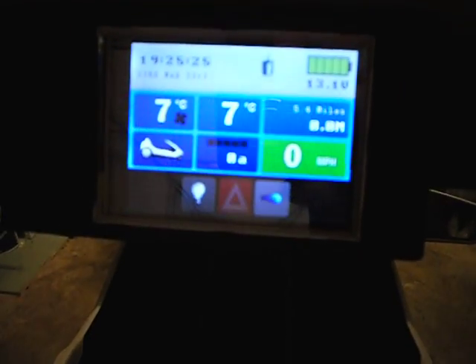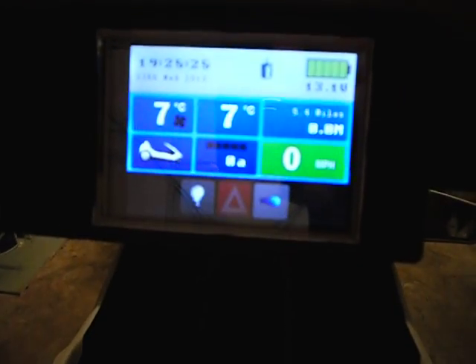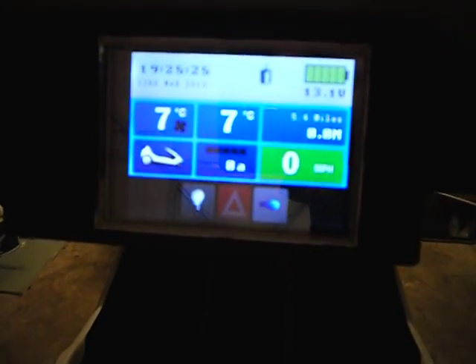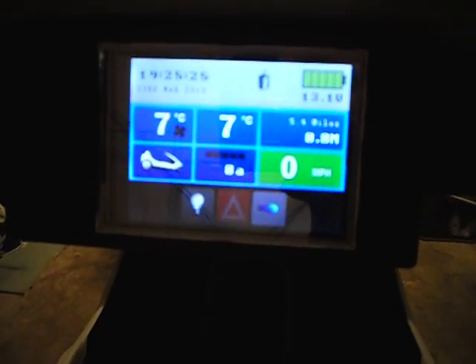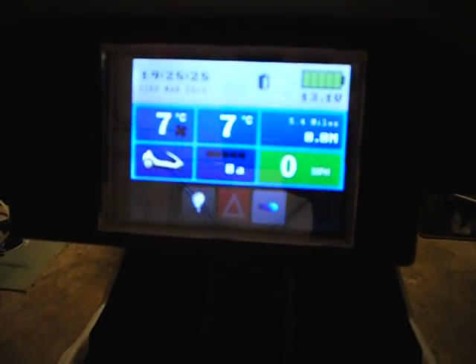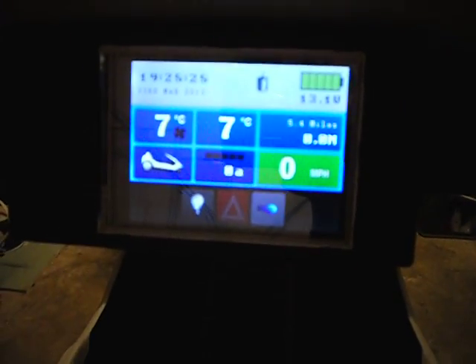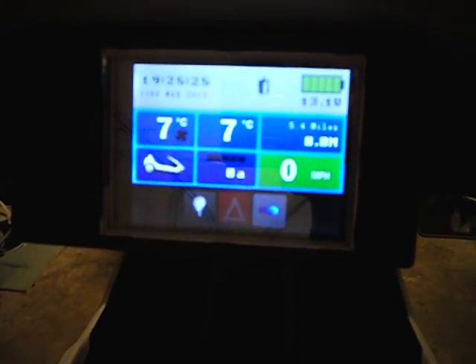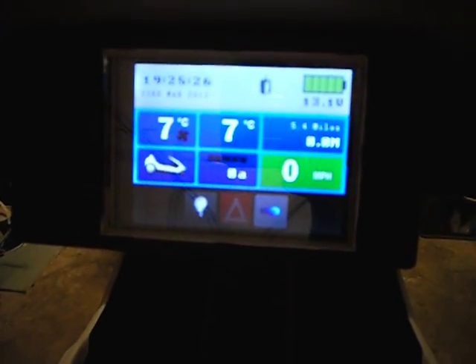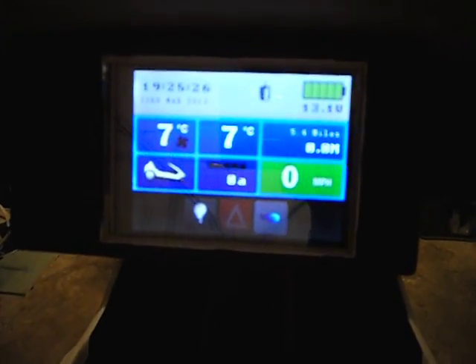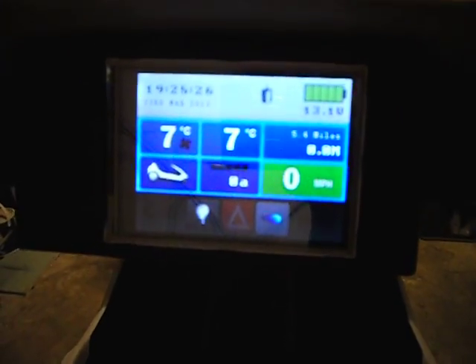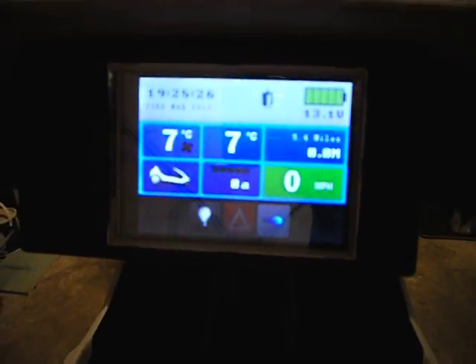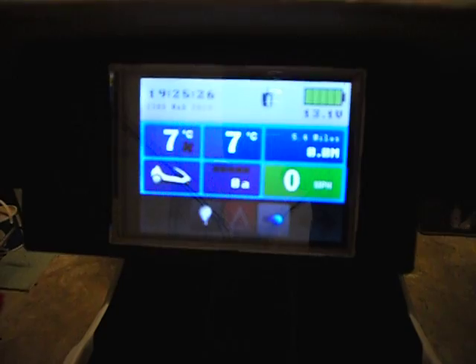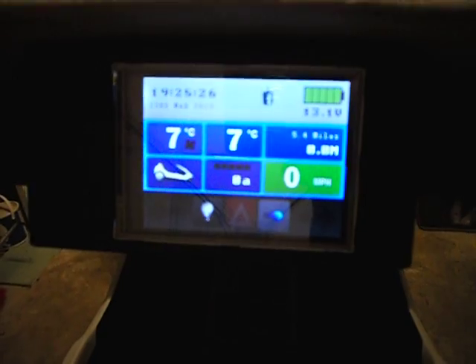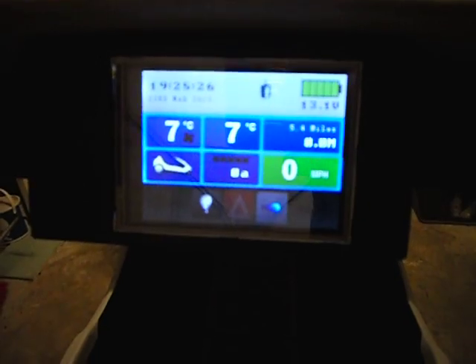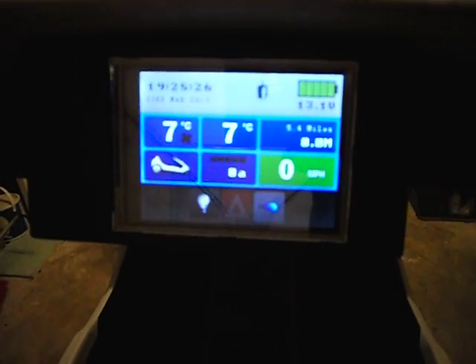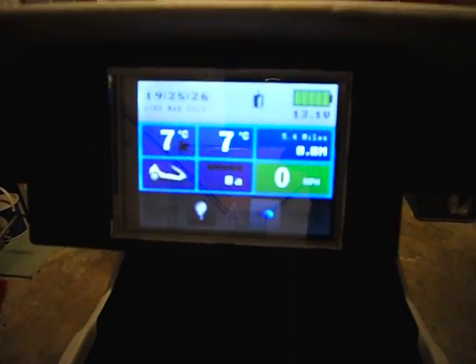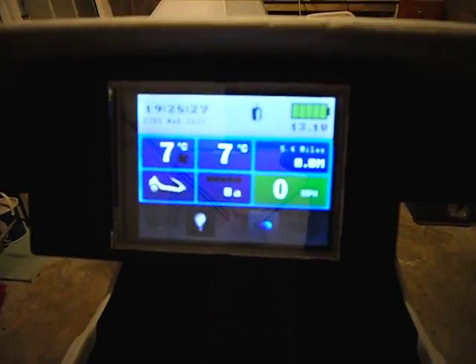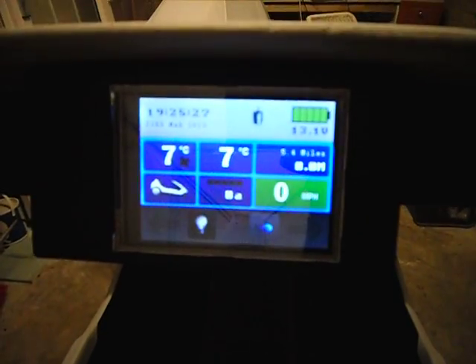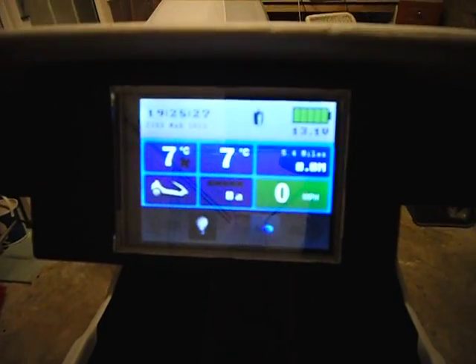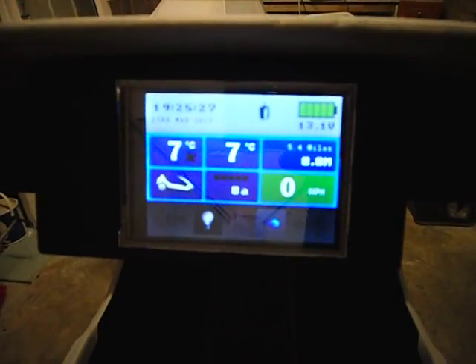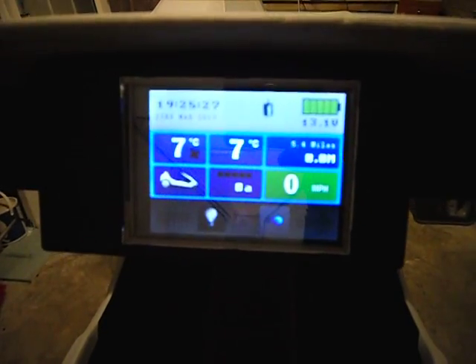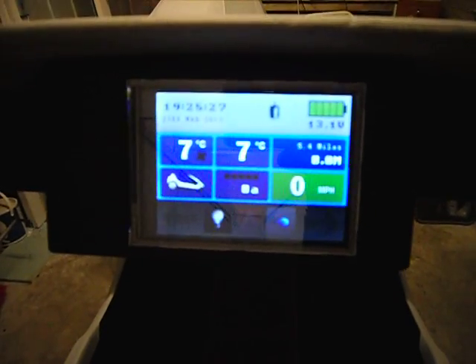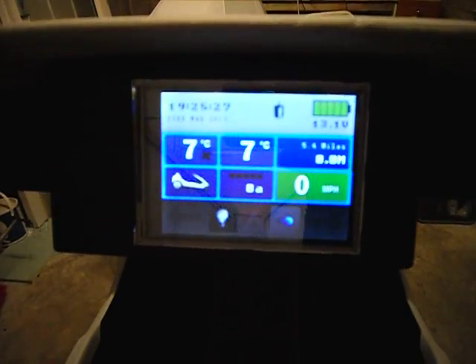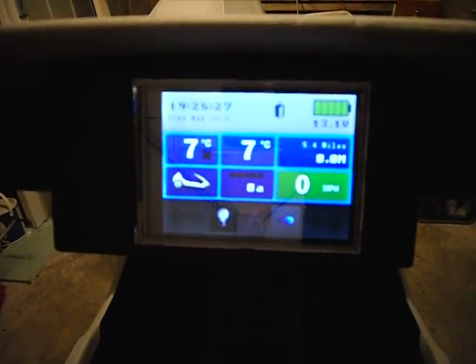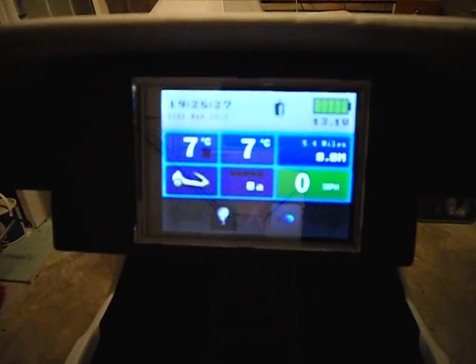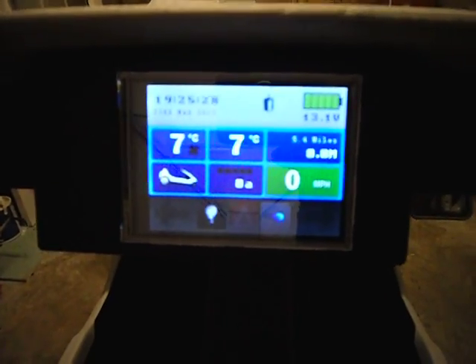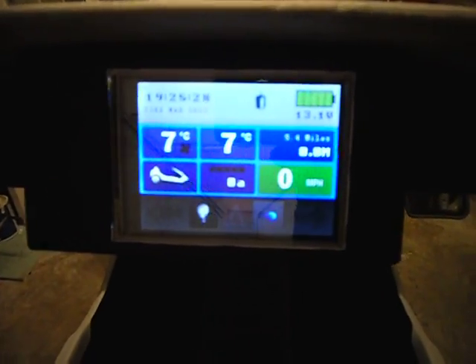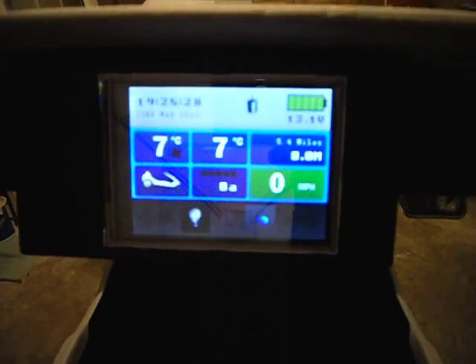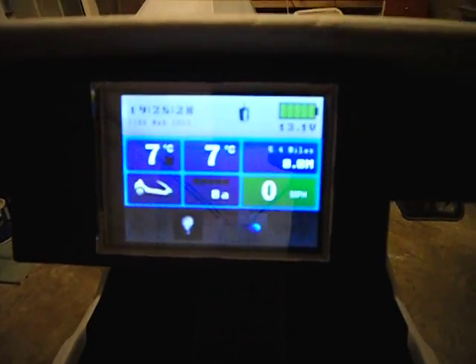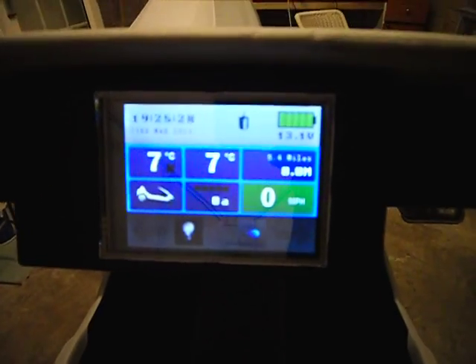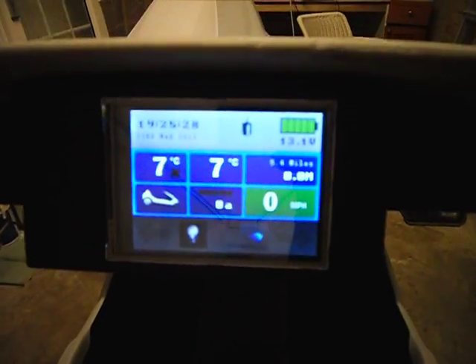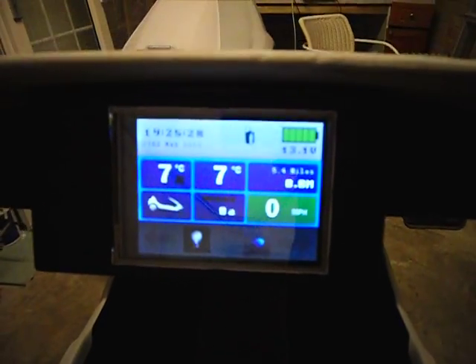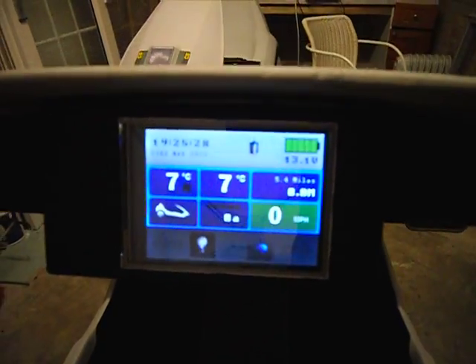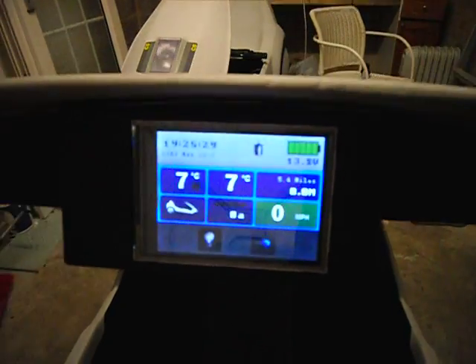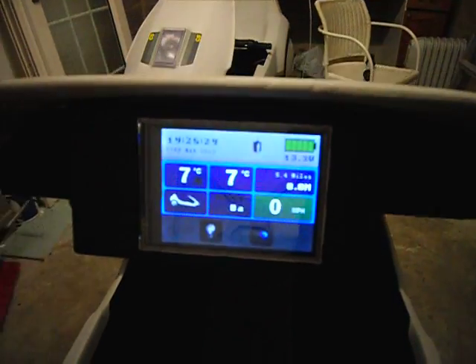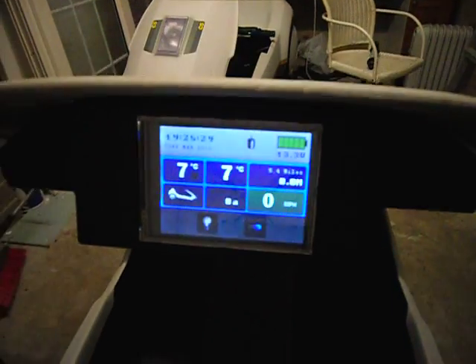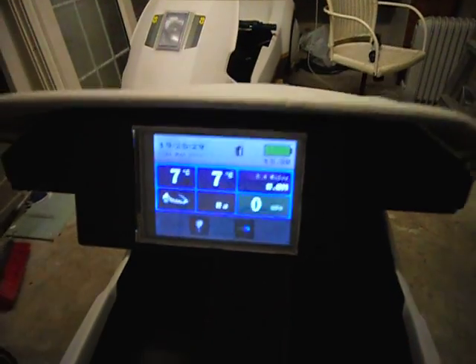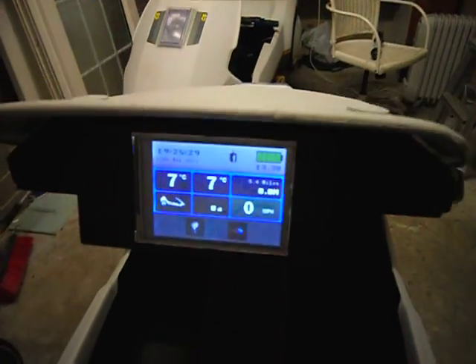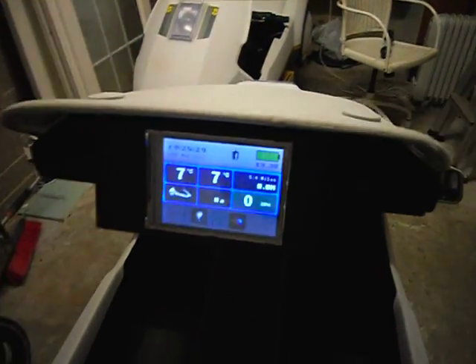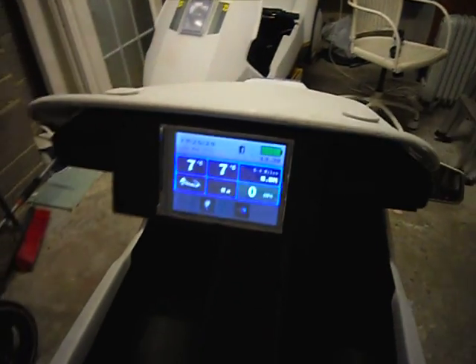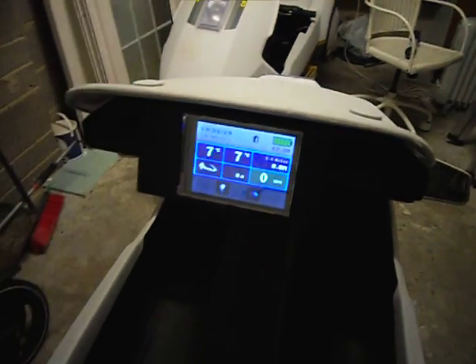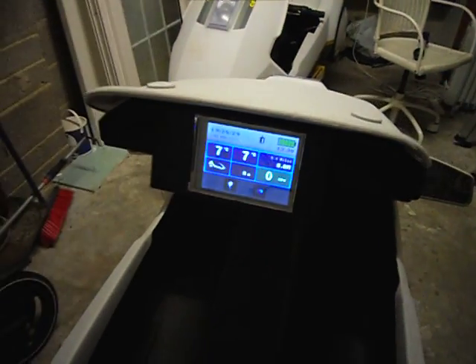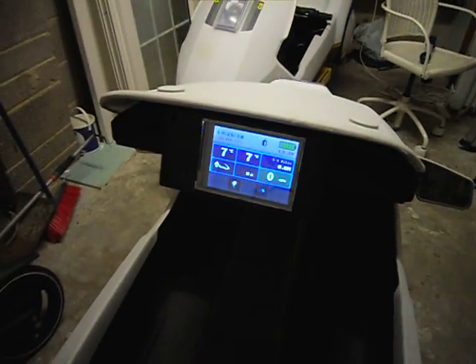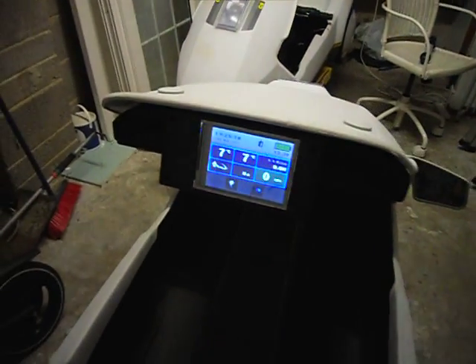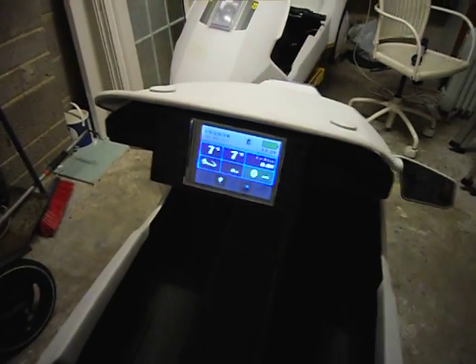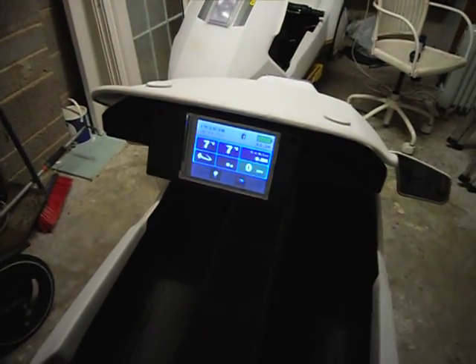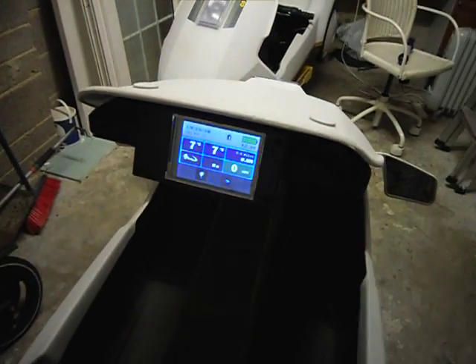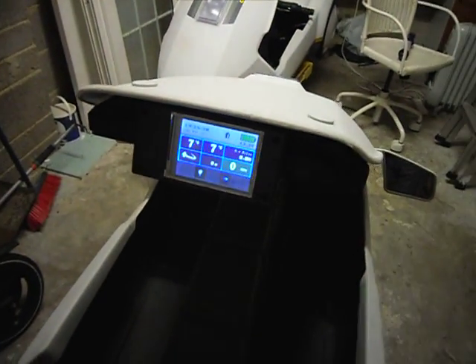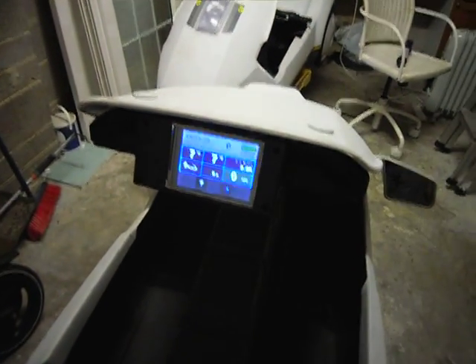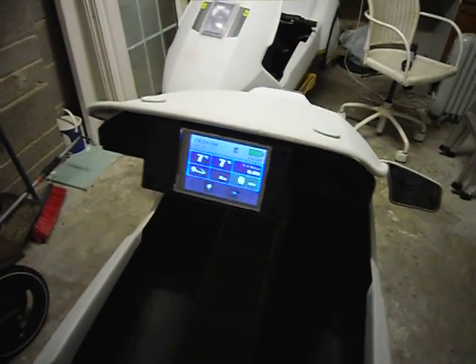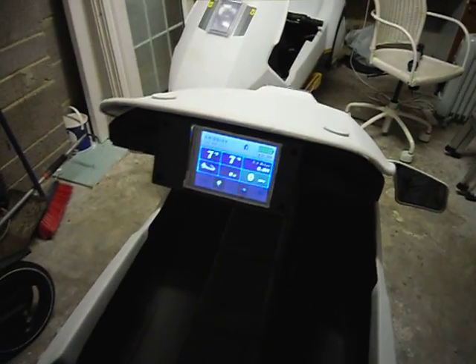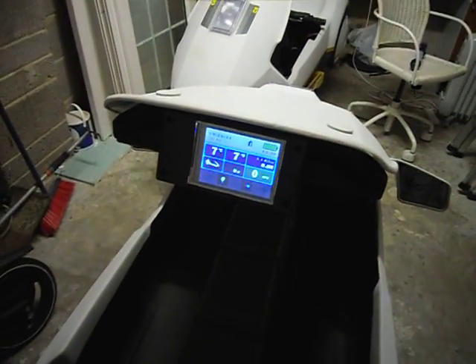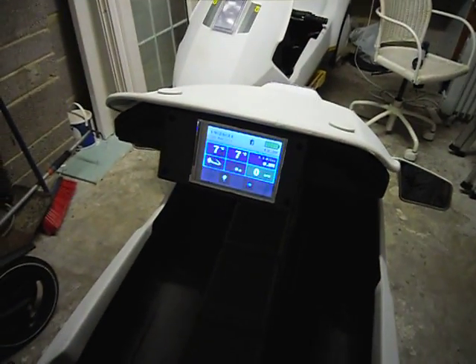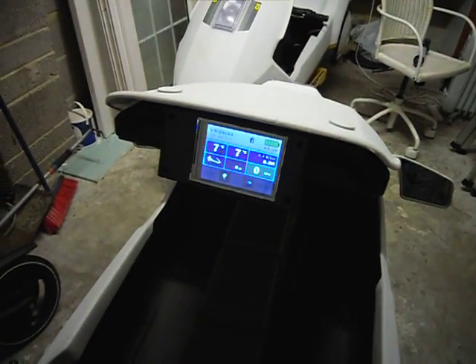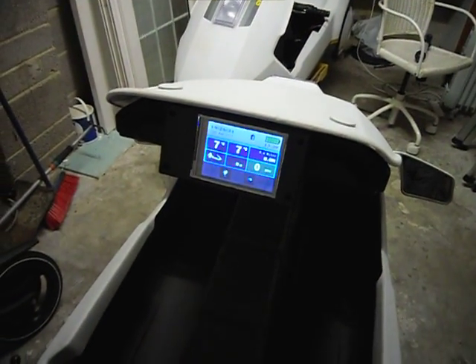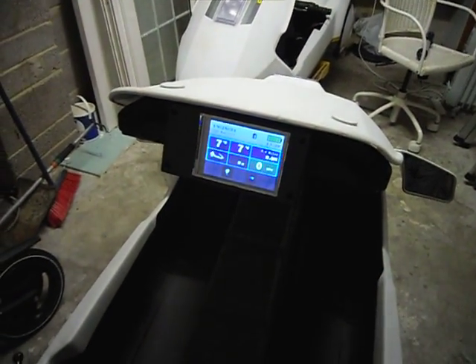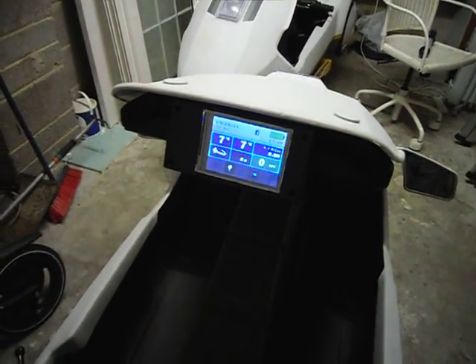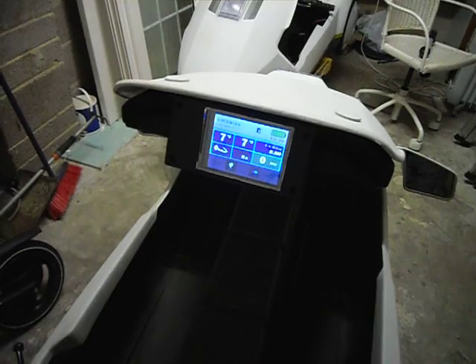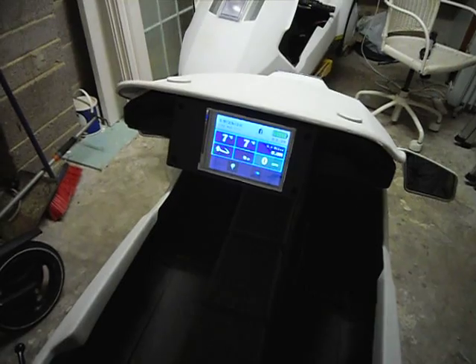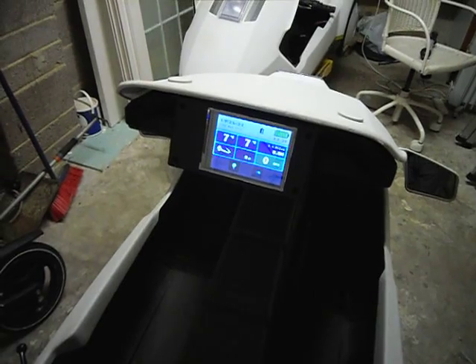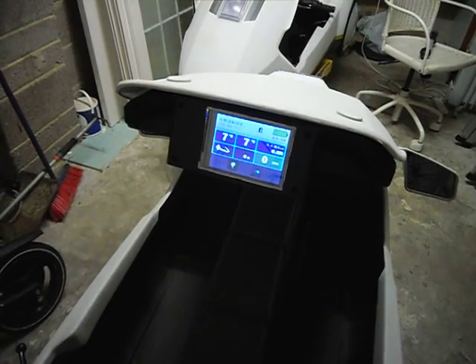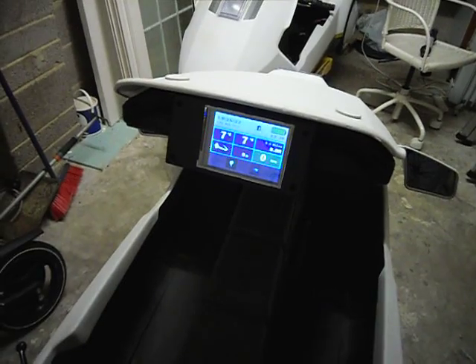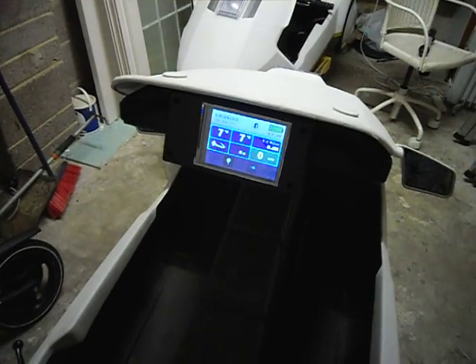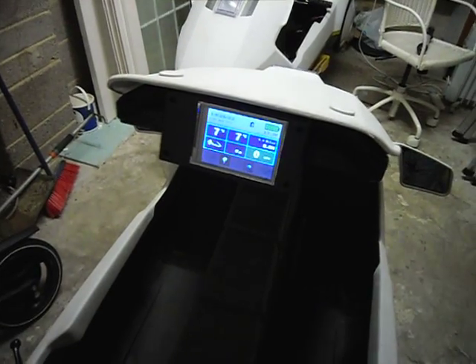And that's about it — that's my LCD display for the Sinclair C5 using an Arduino Mega Board.